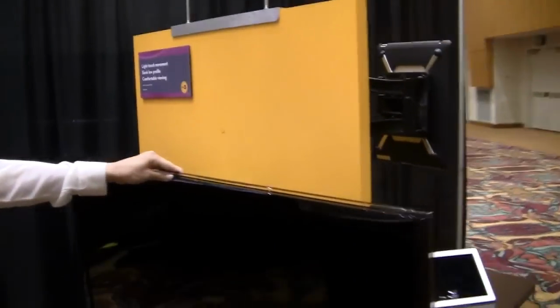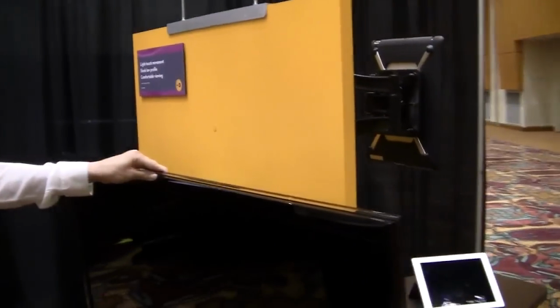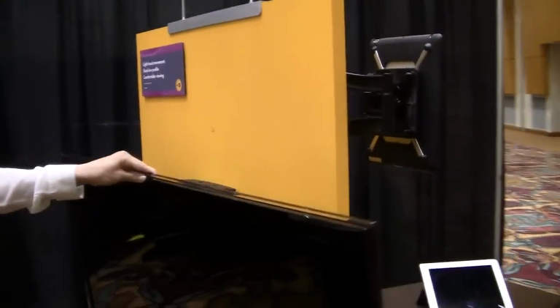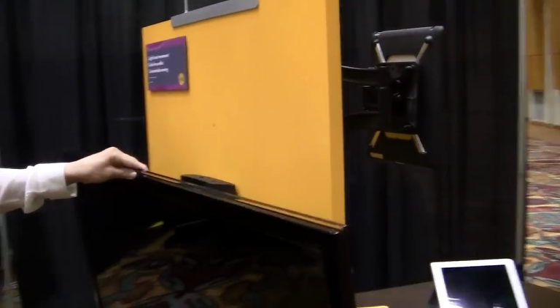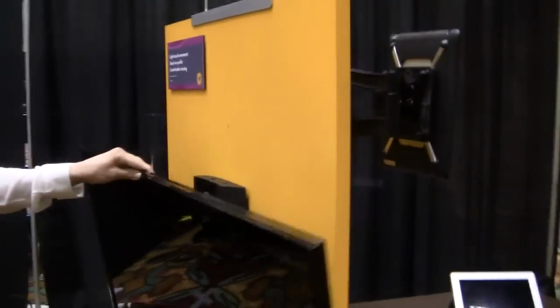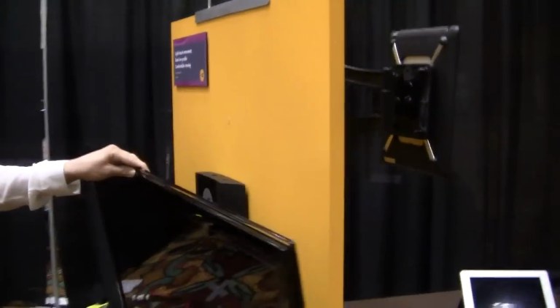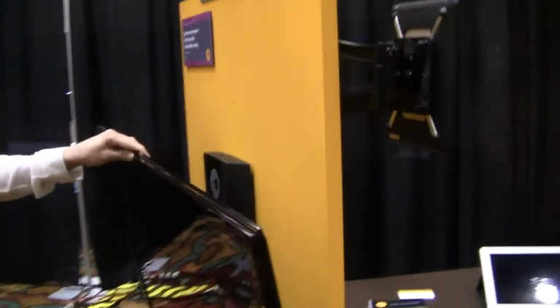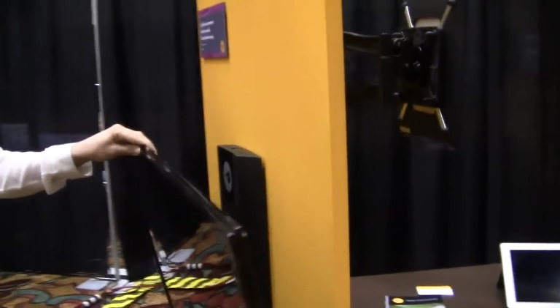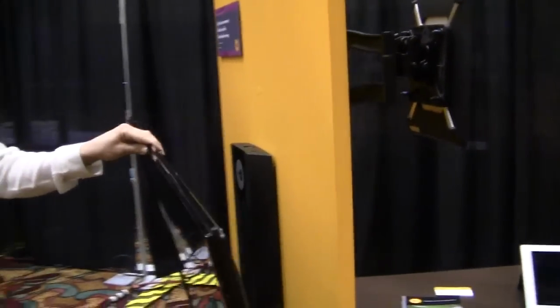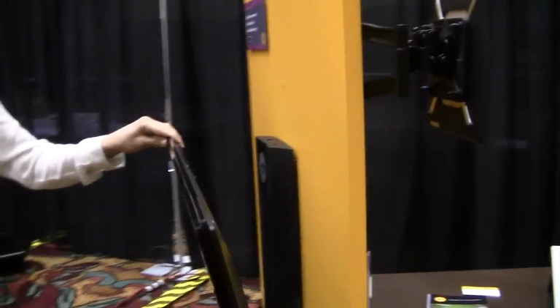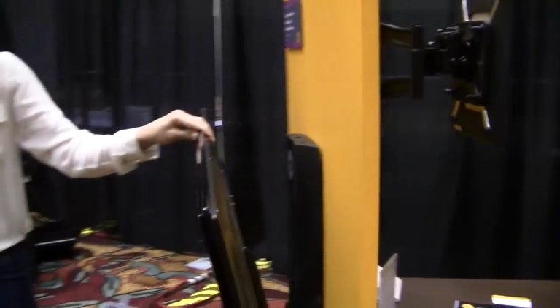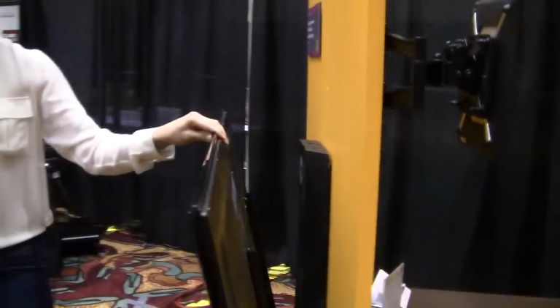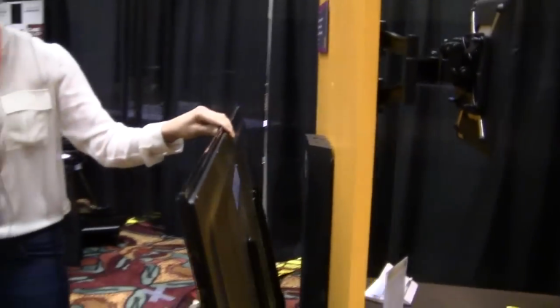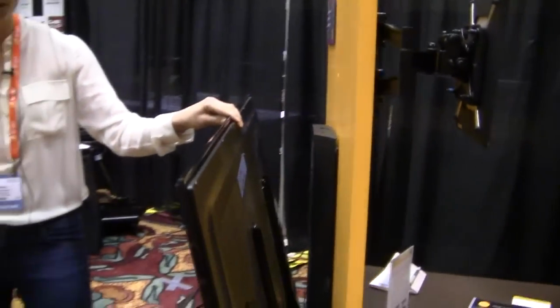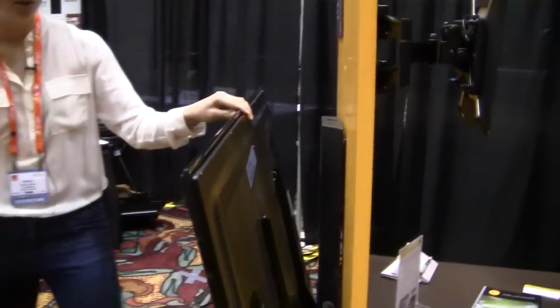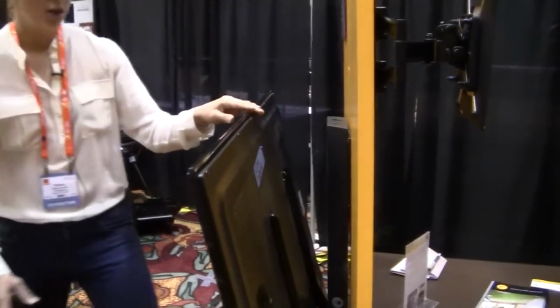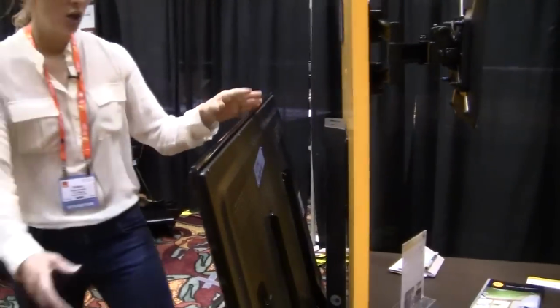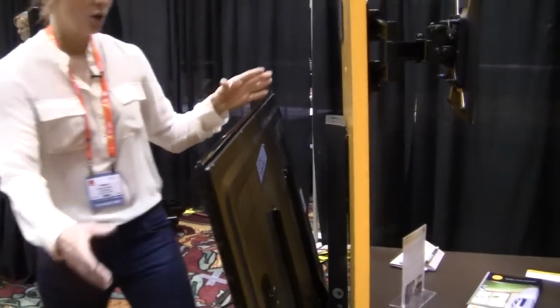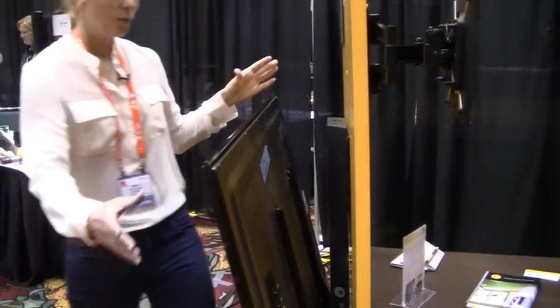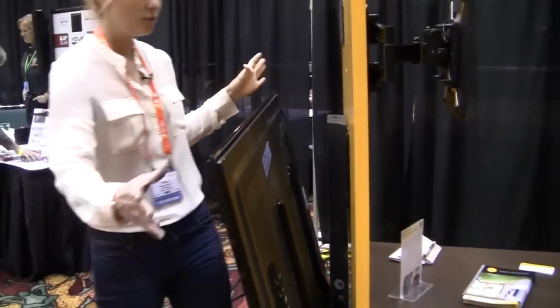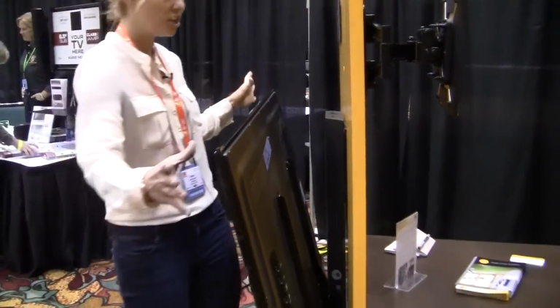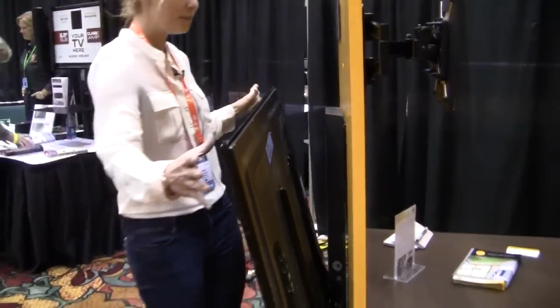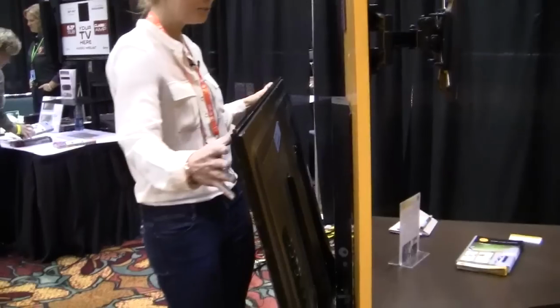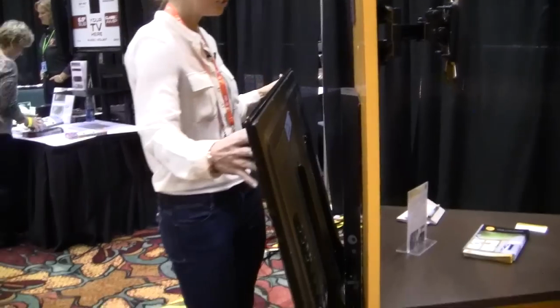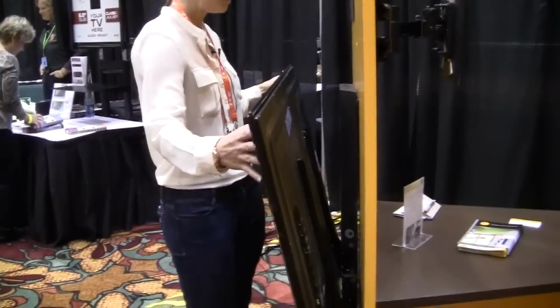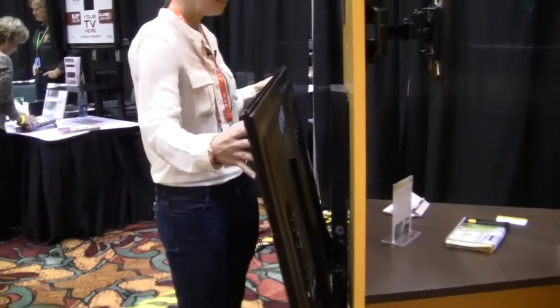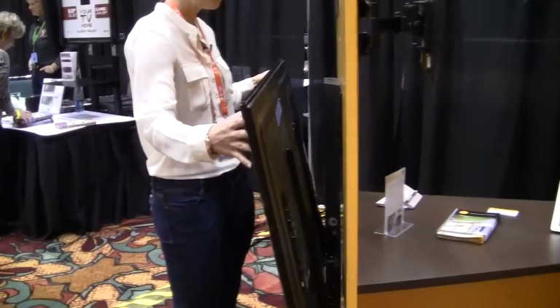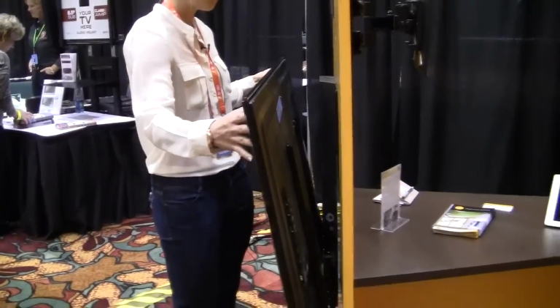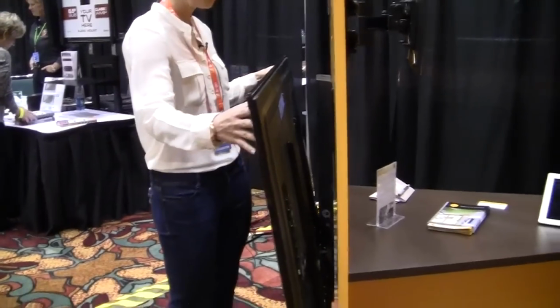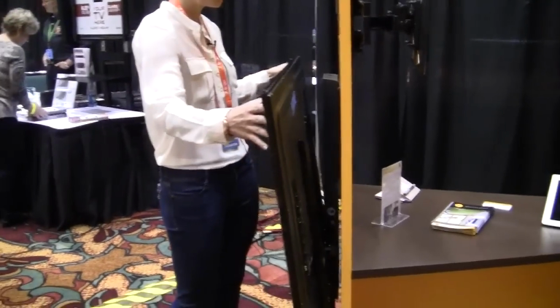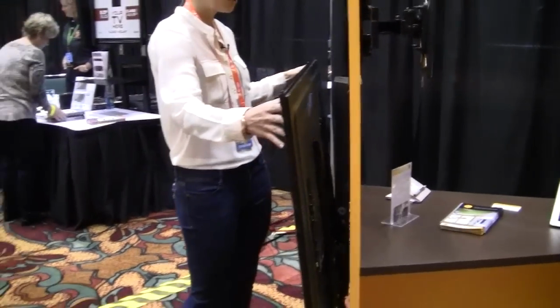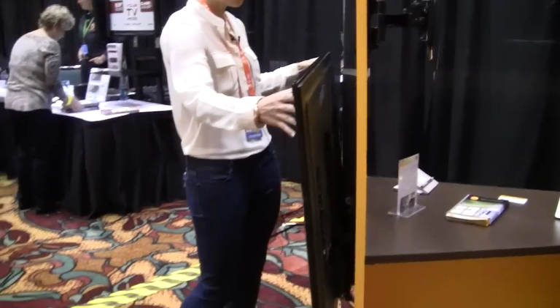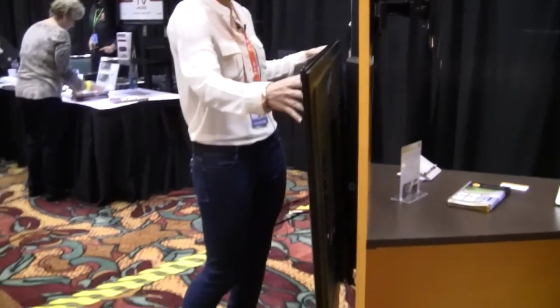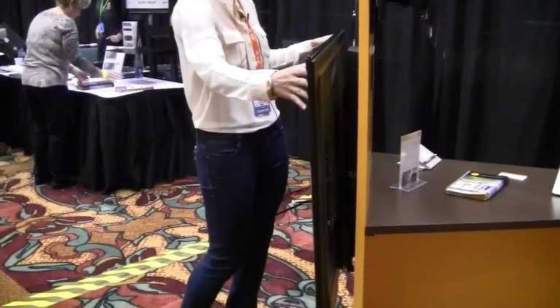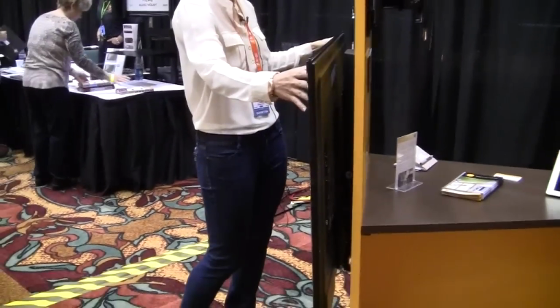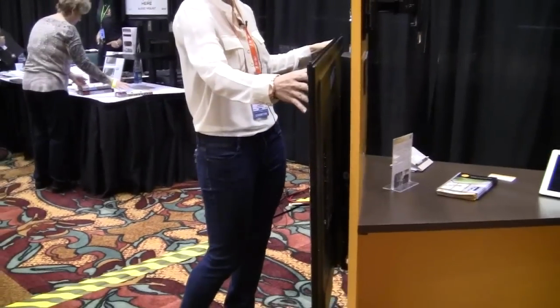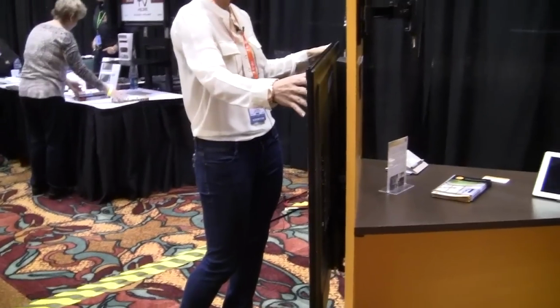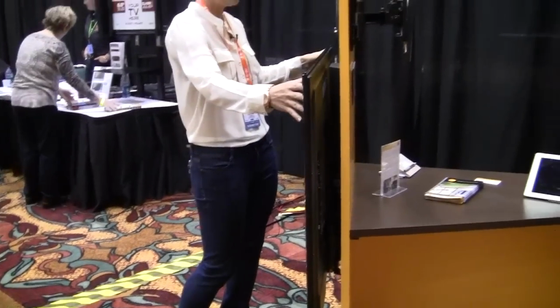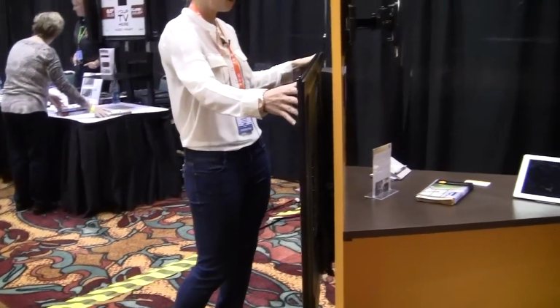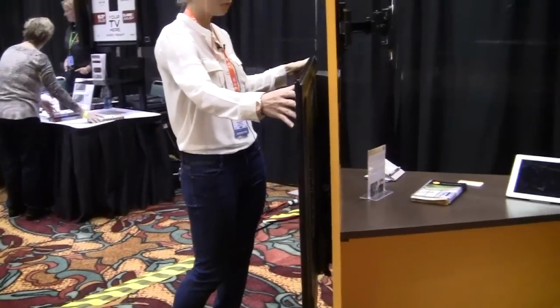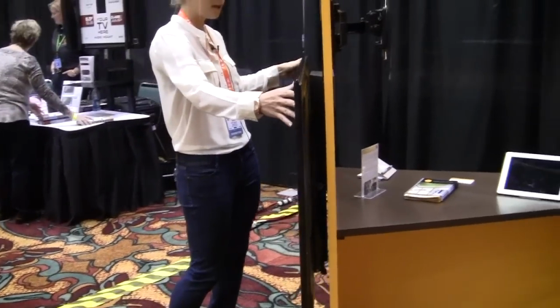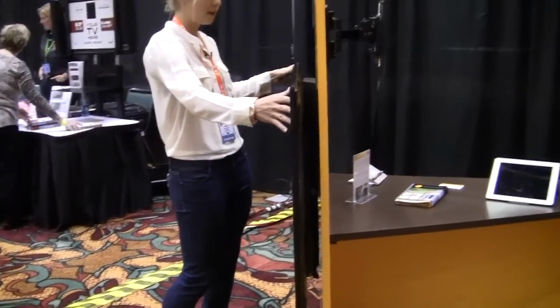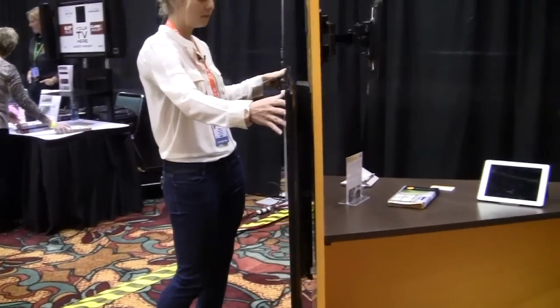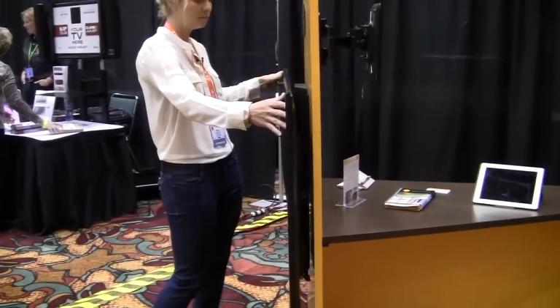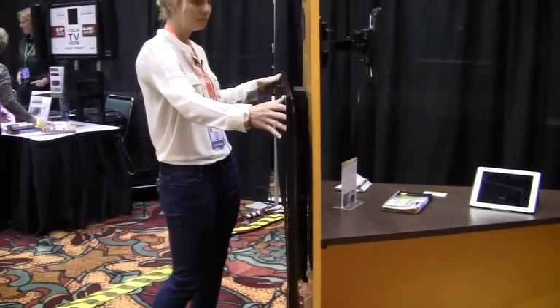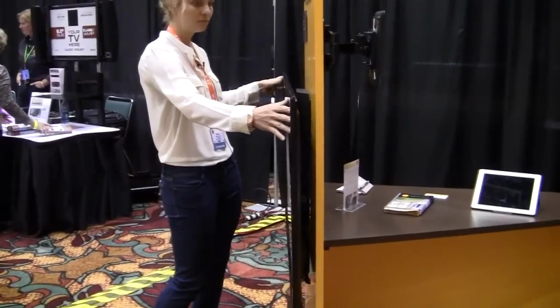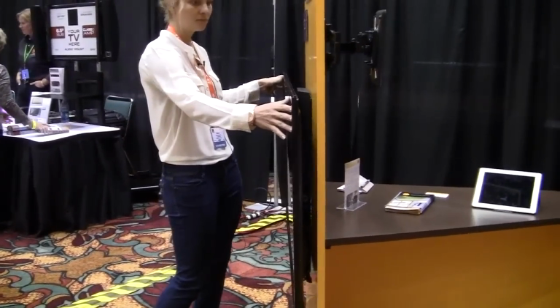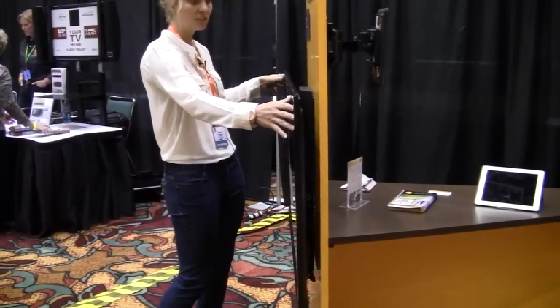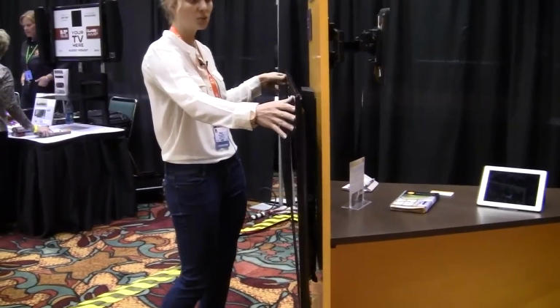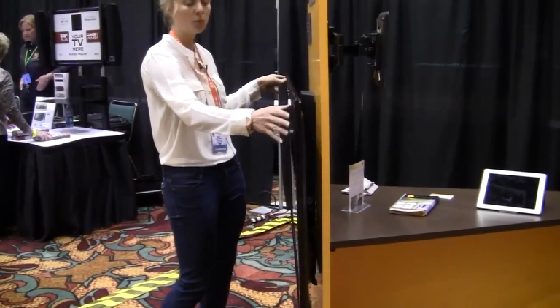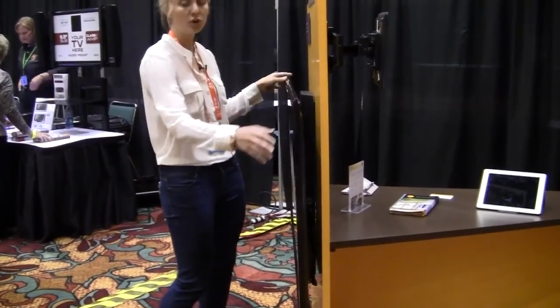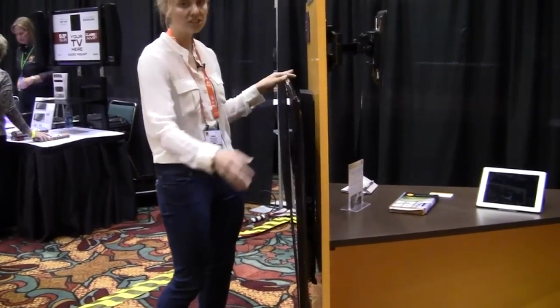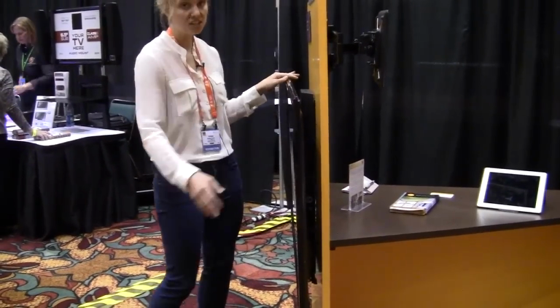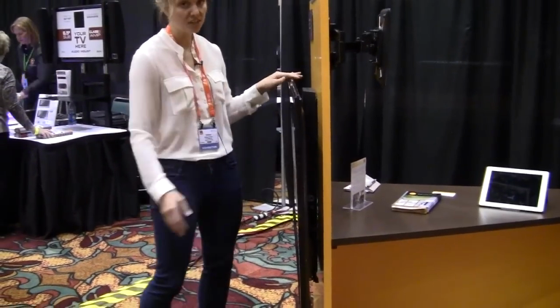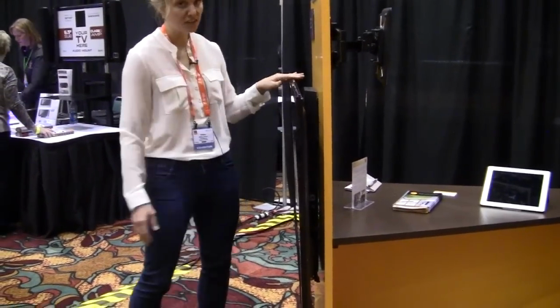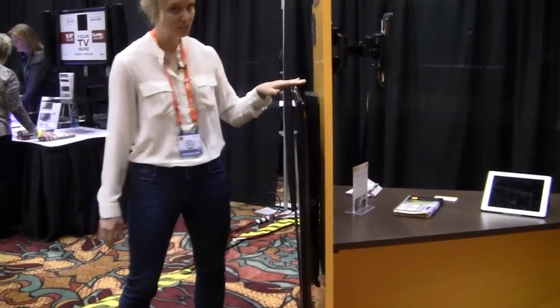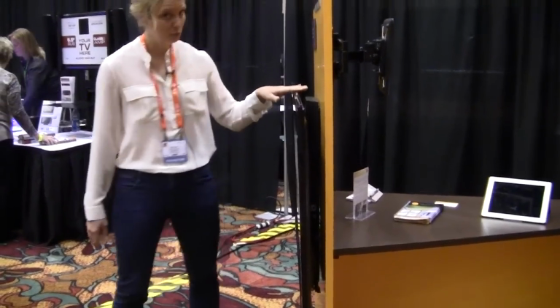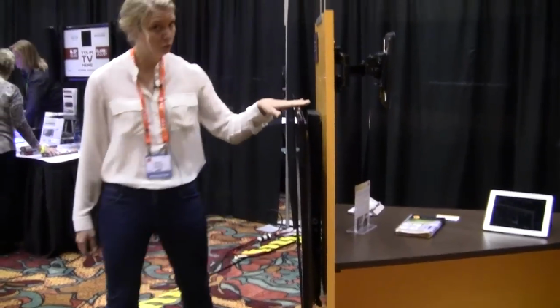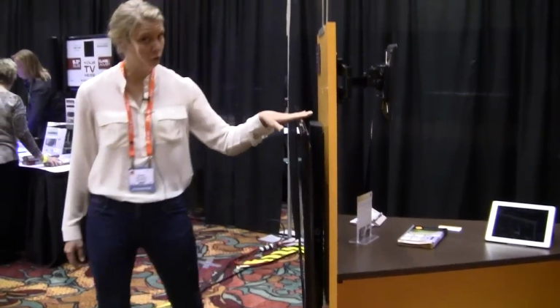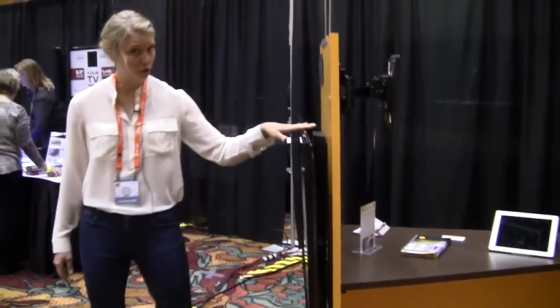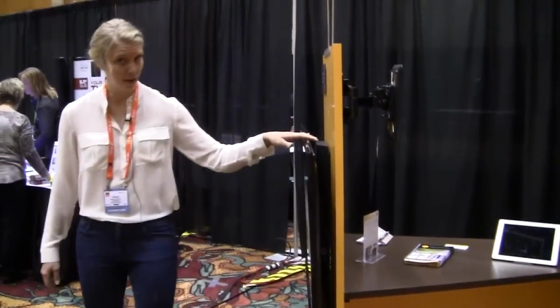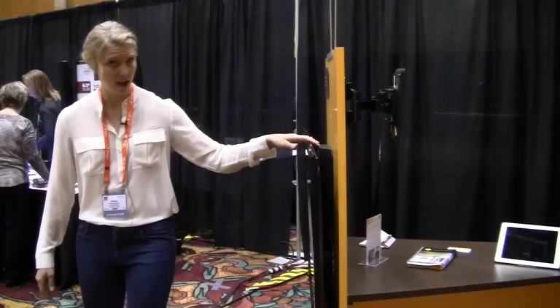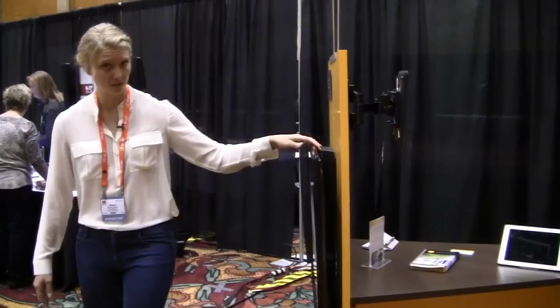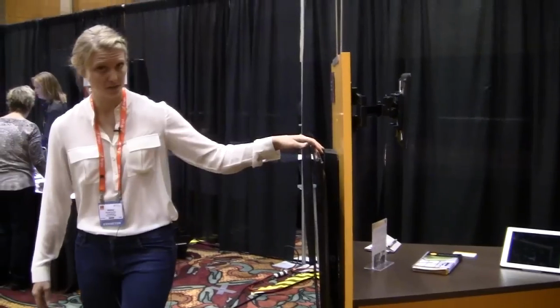This is the Lift 40 model, which keeps your TV close to the wall for a low profile, and supports TVs up to 40 pounds.